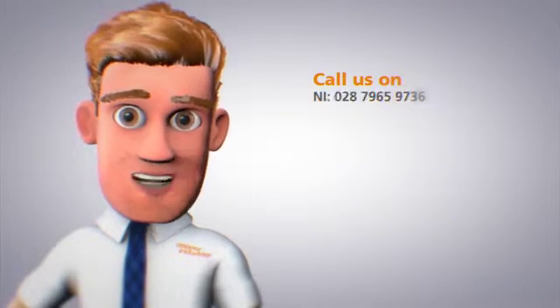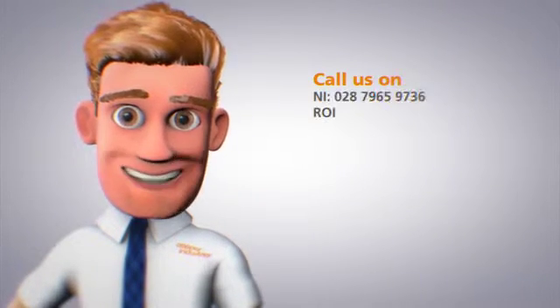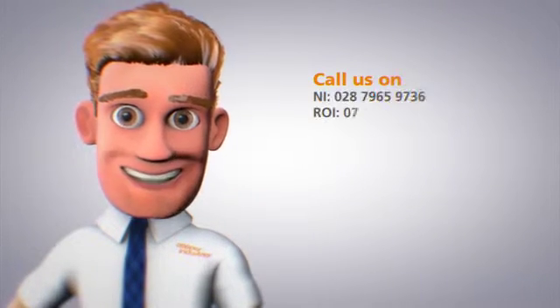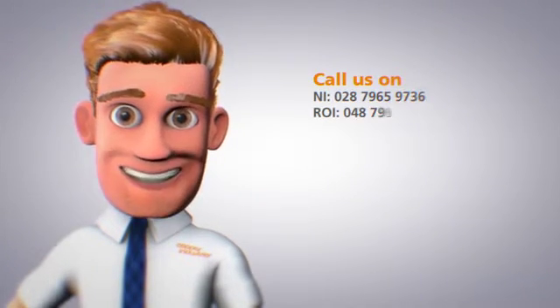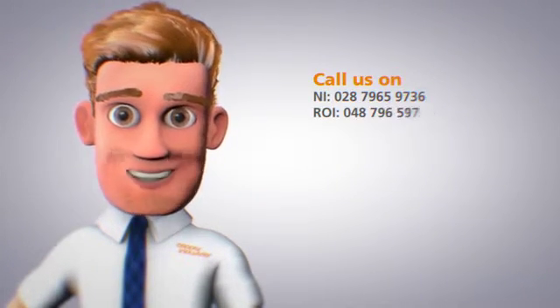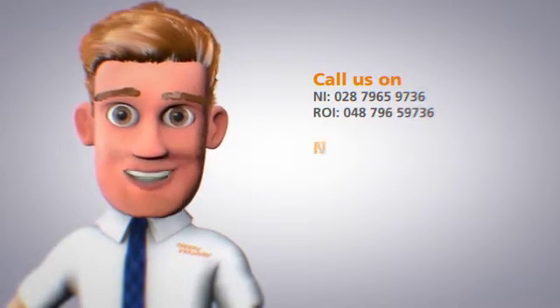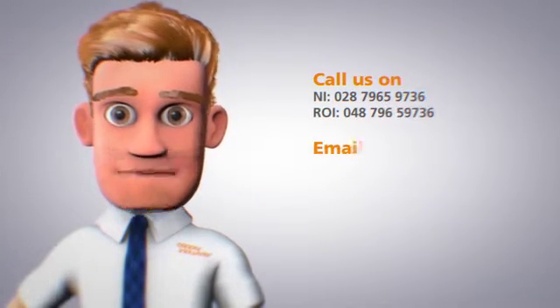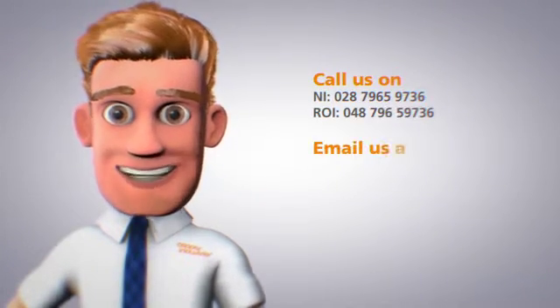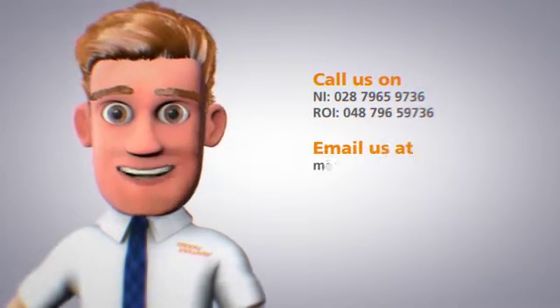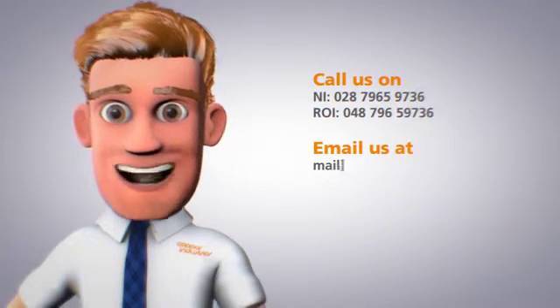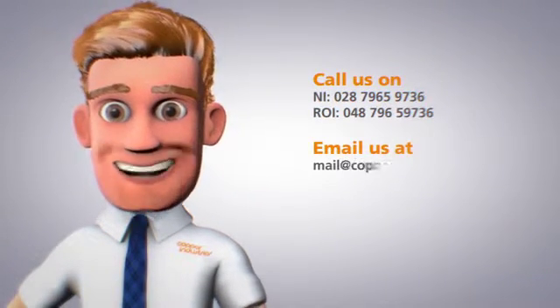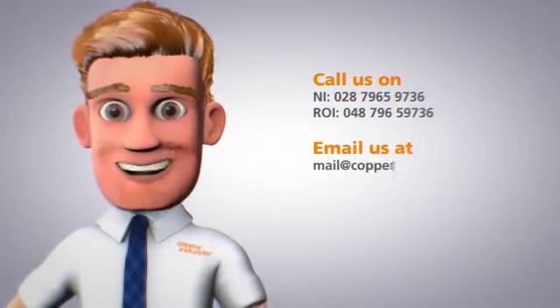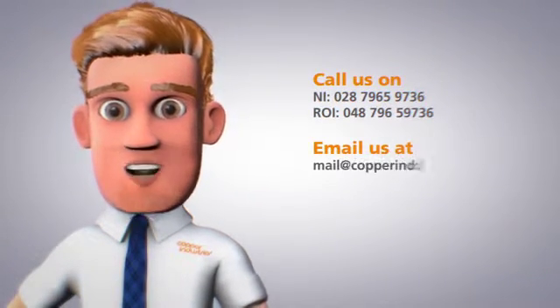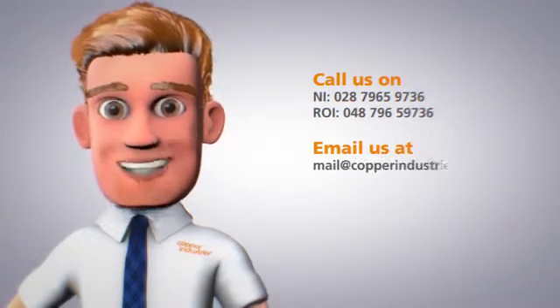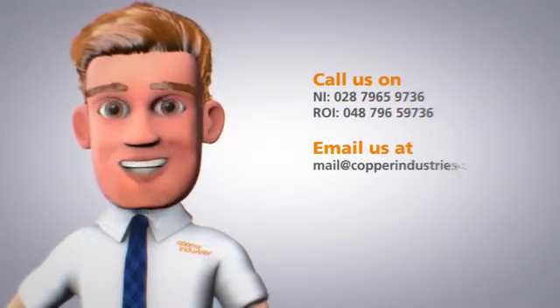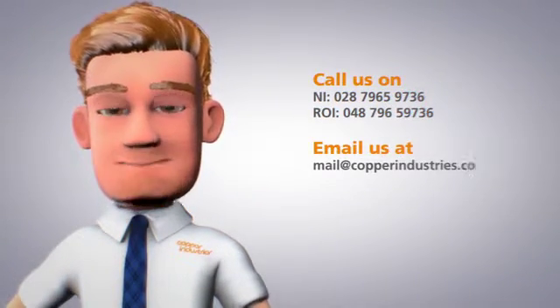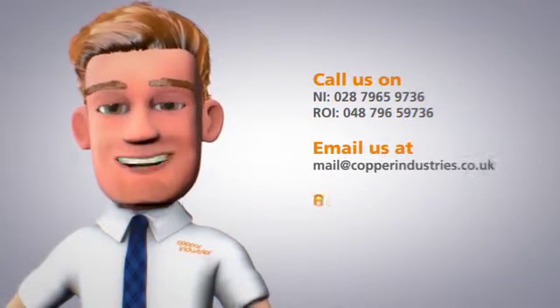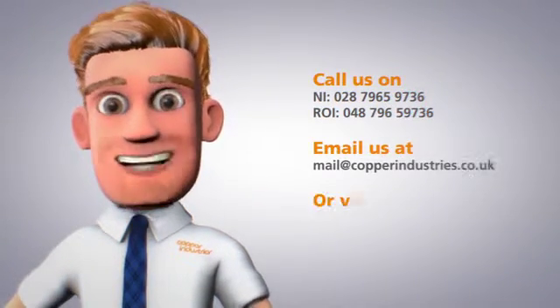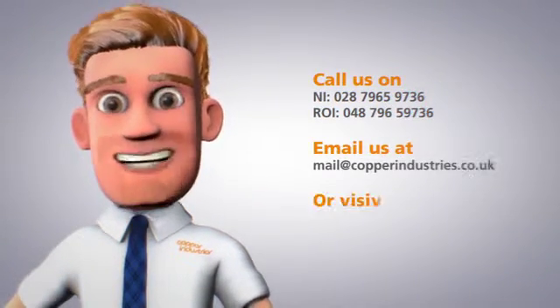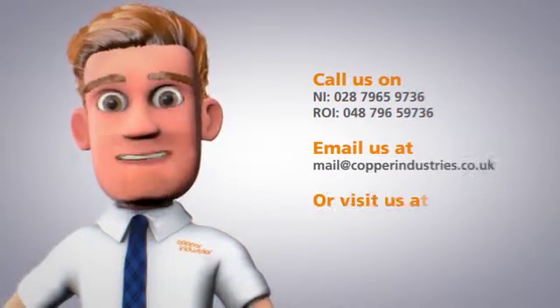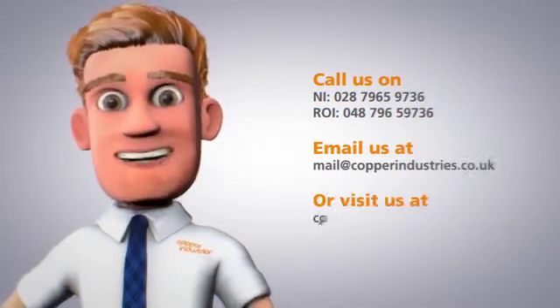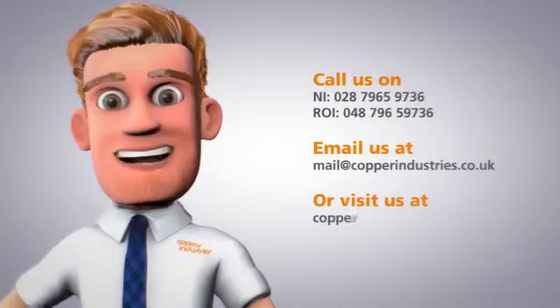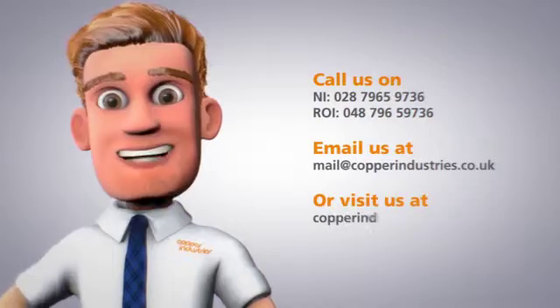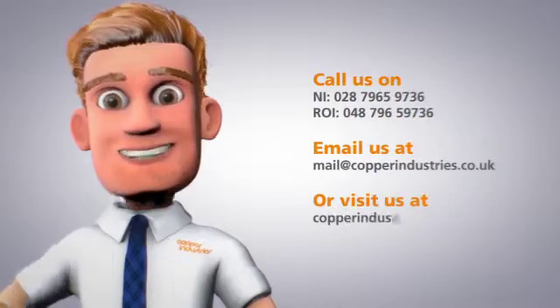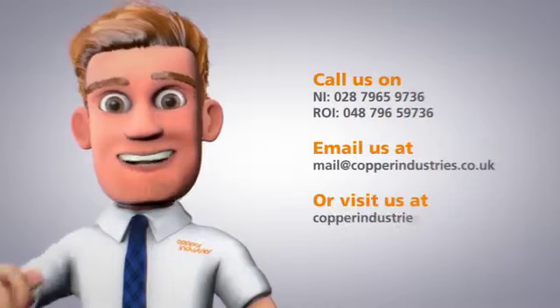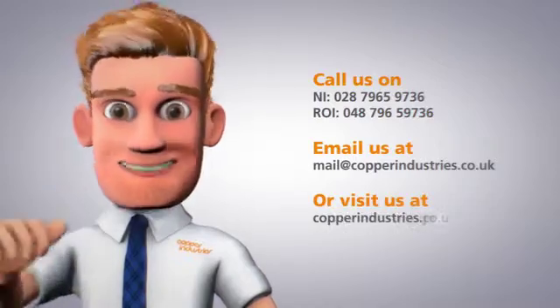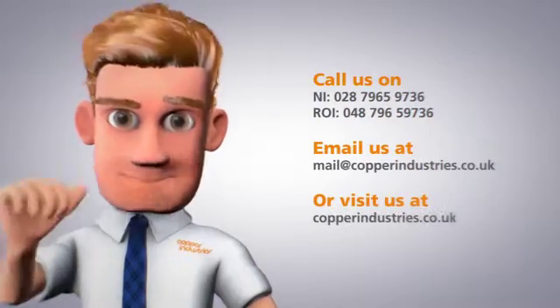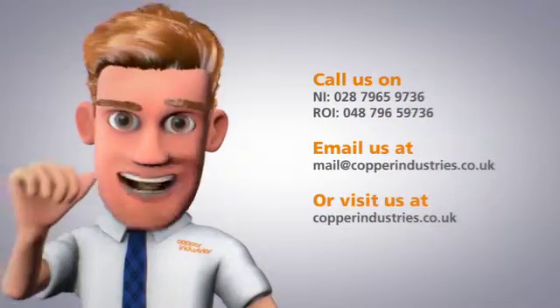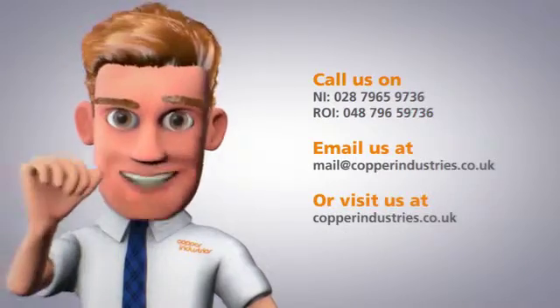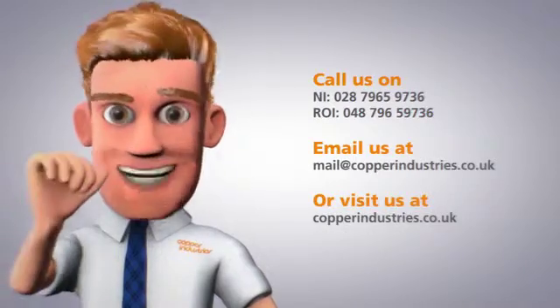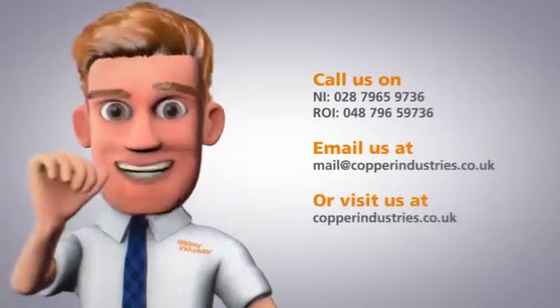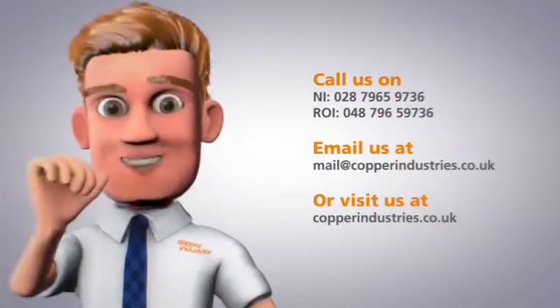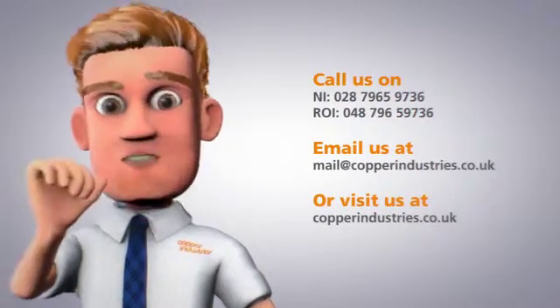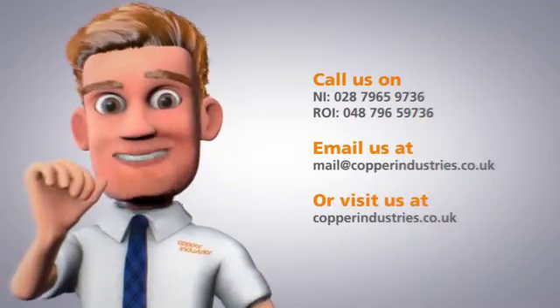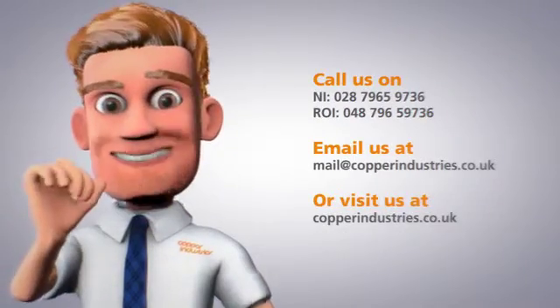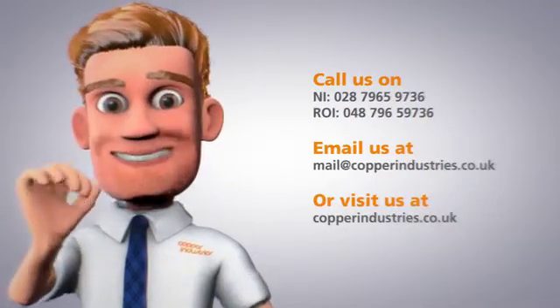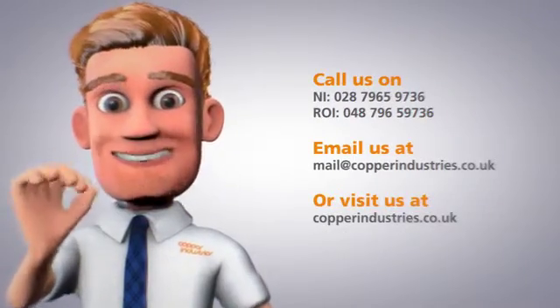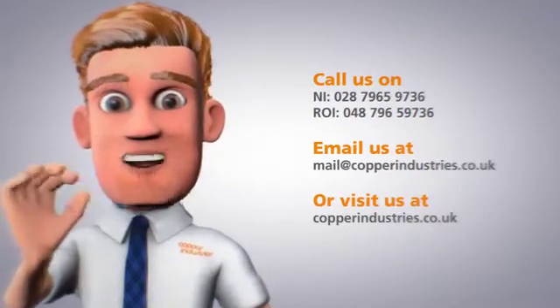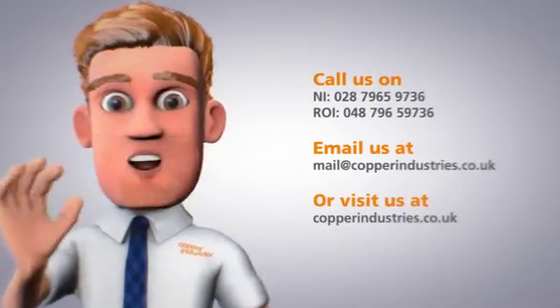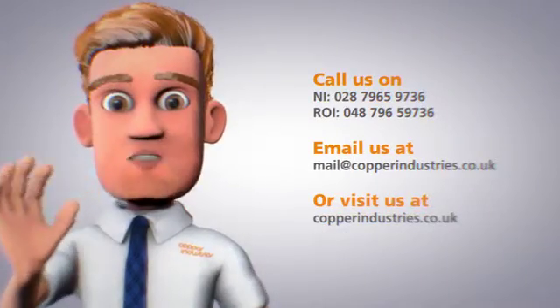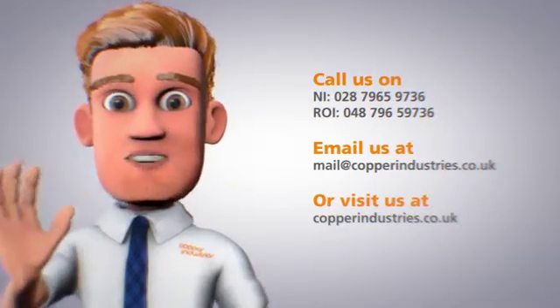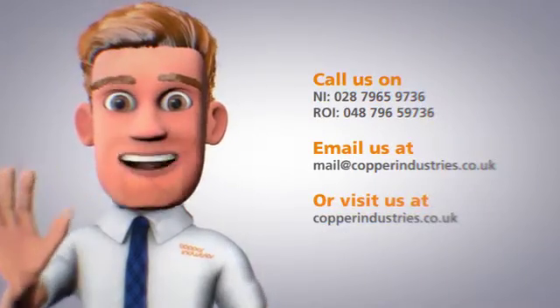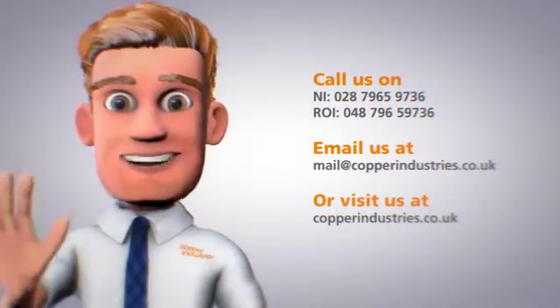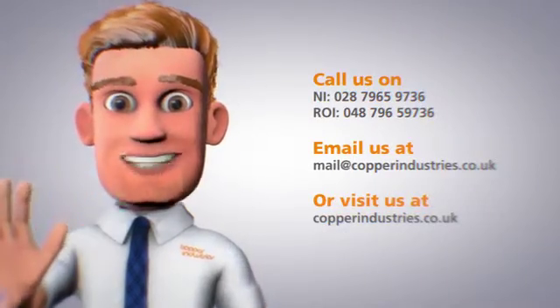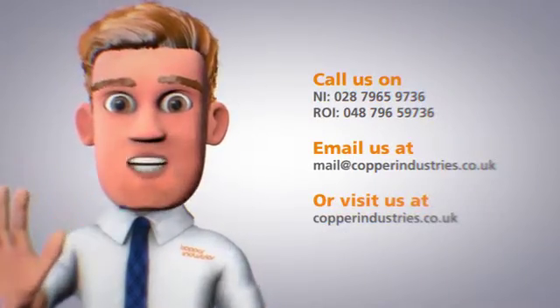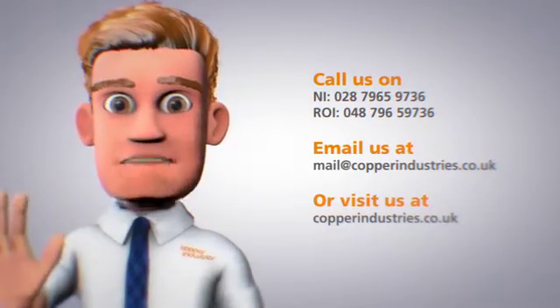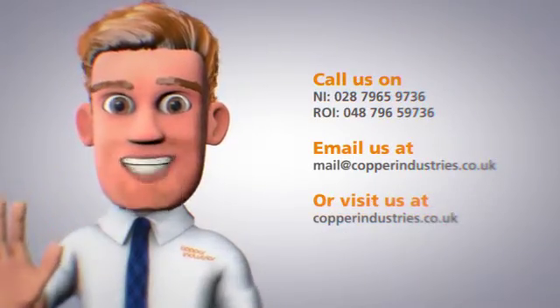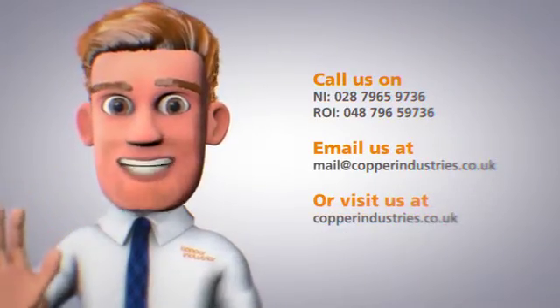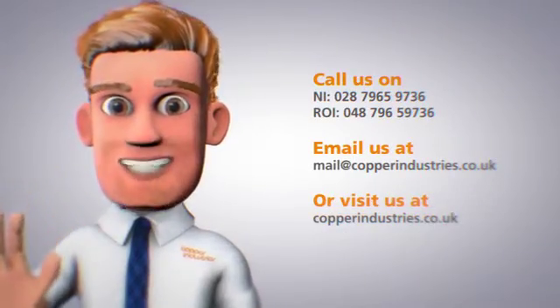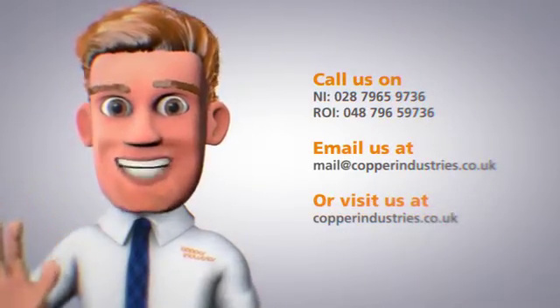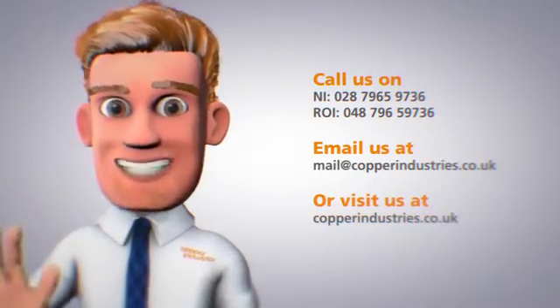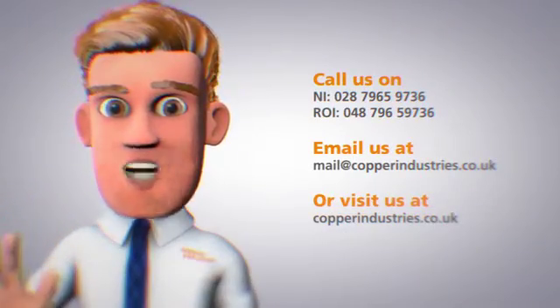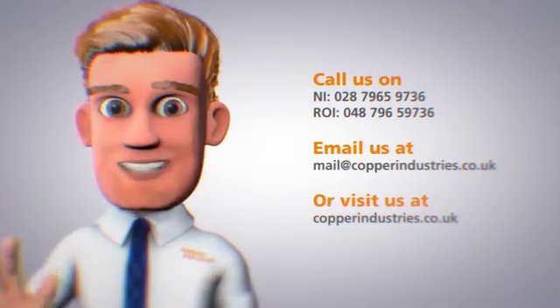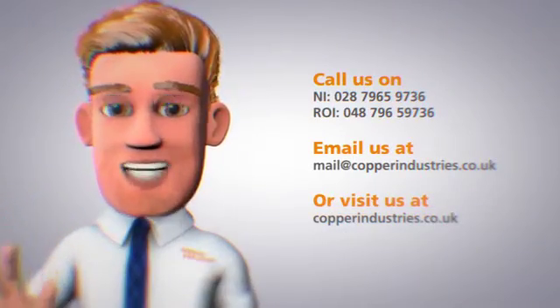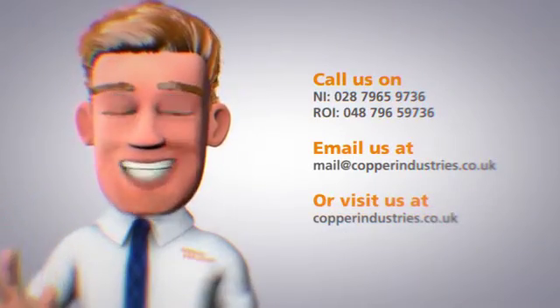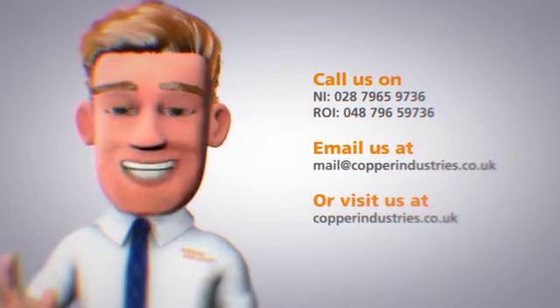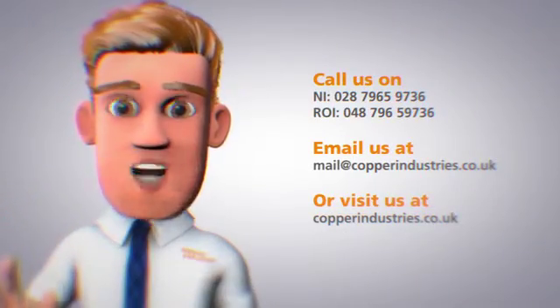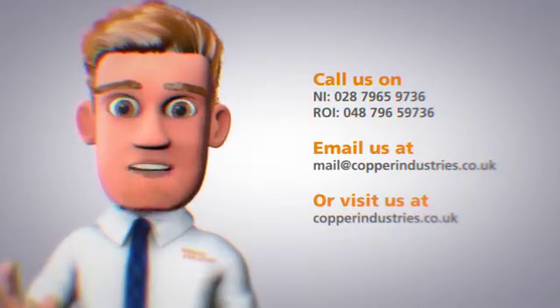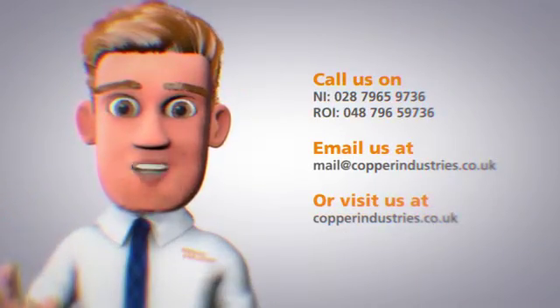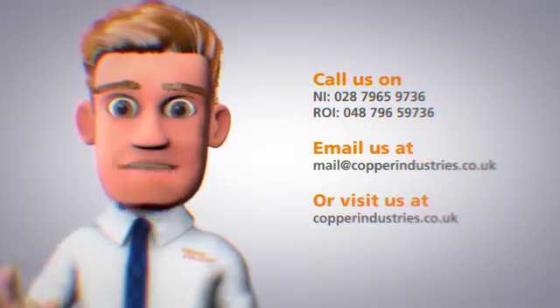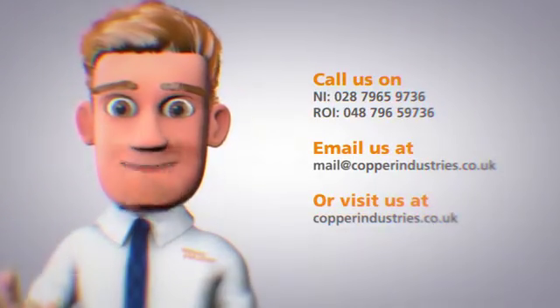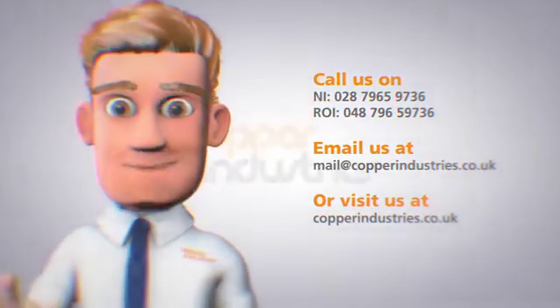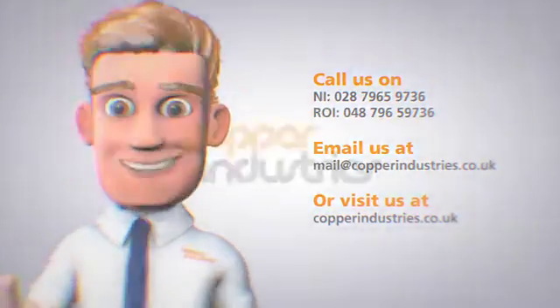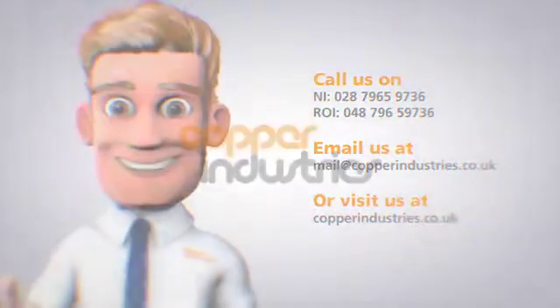So whatever your needs, we'd love to hear from you. Give us a call or drop us an email — and say Max sends you. And don't forget to check out the rest of our films.